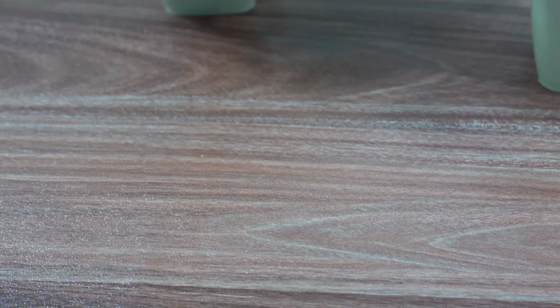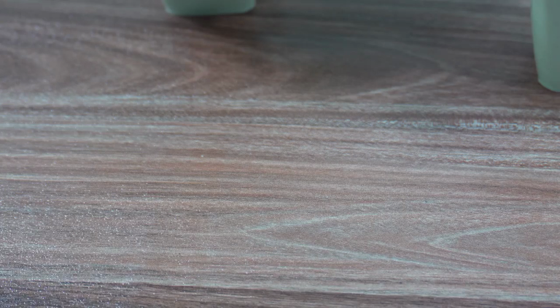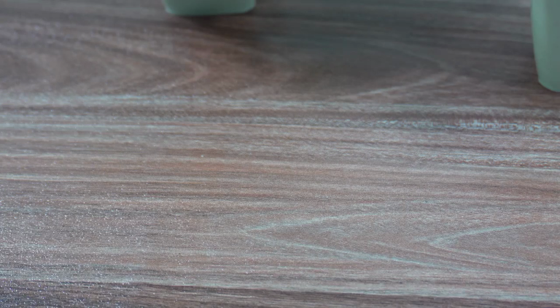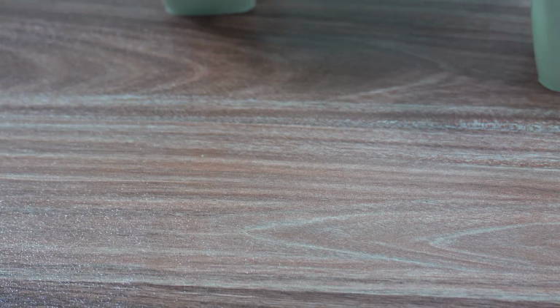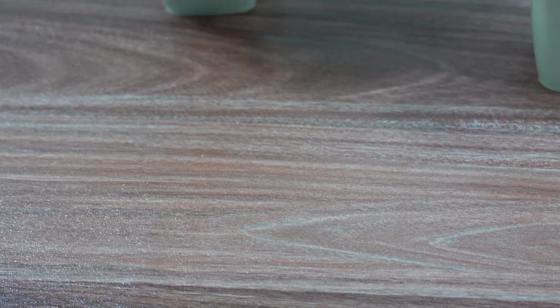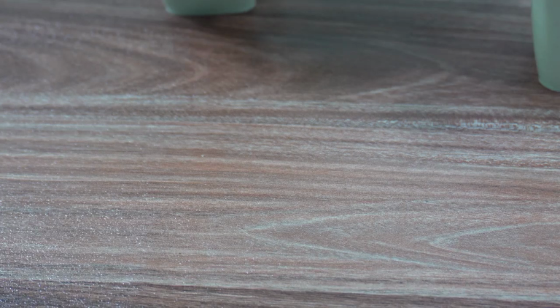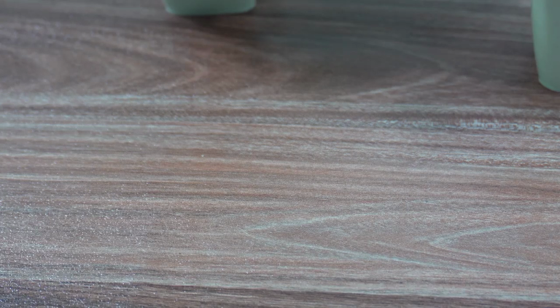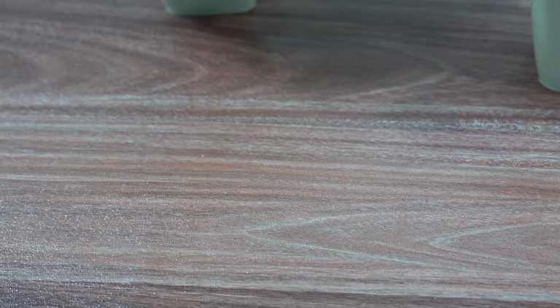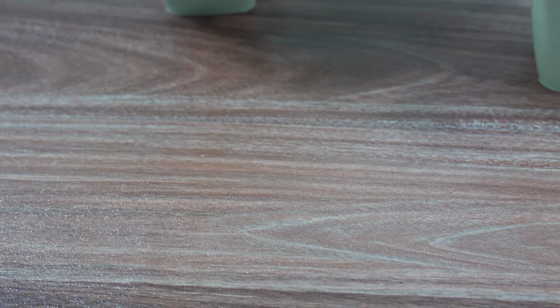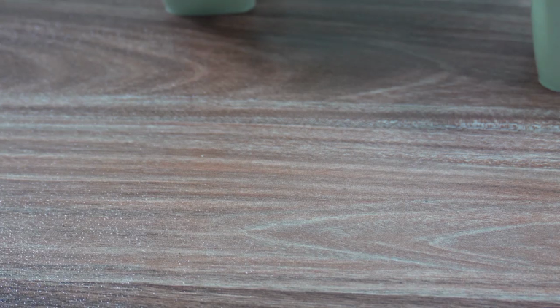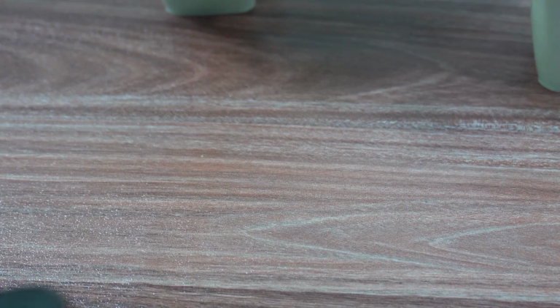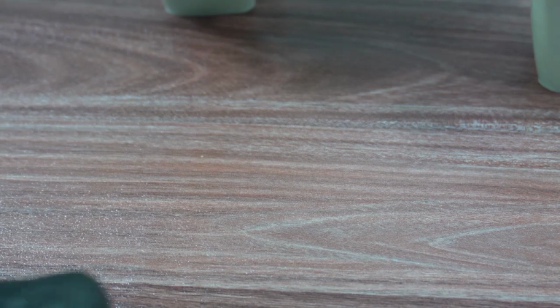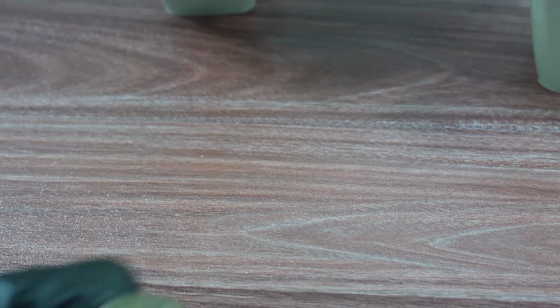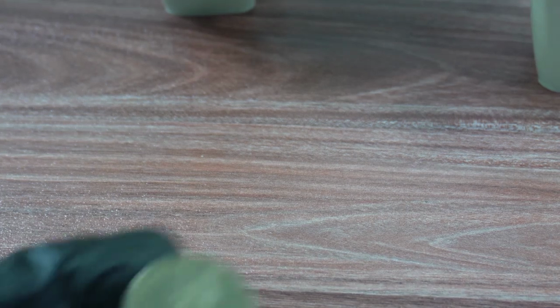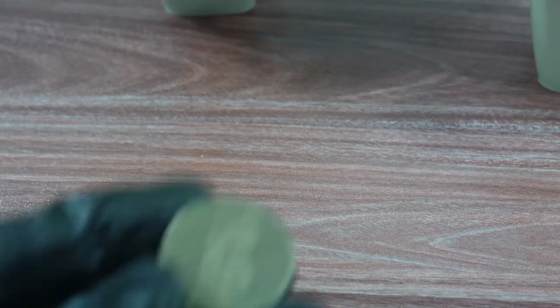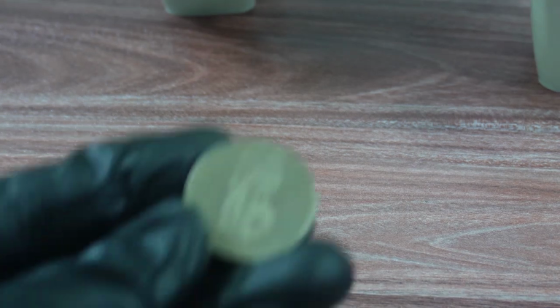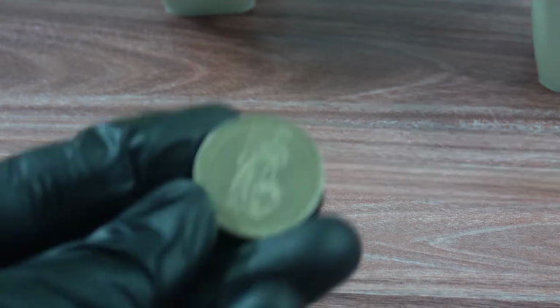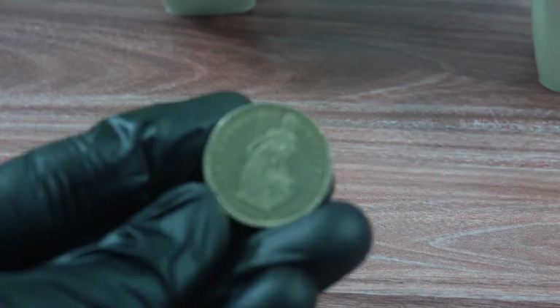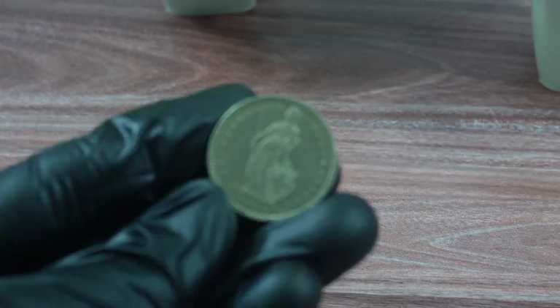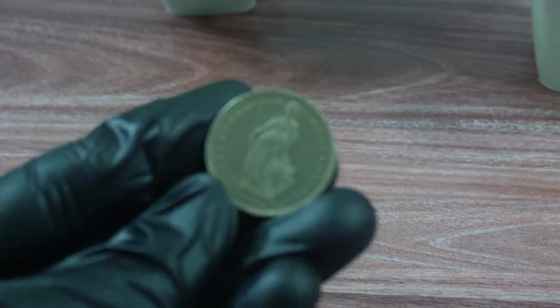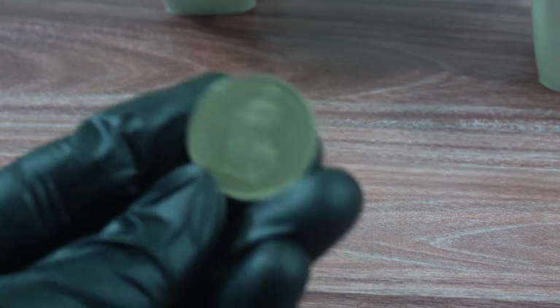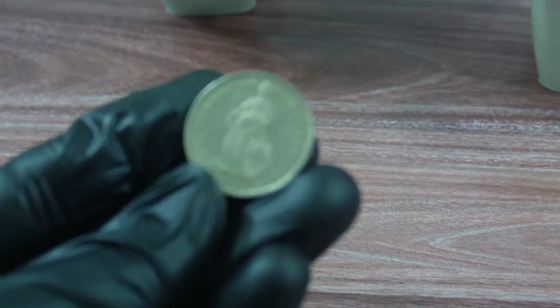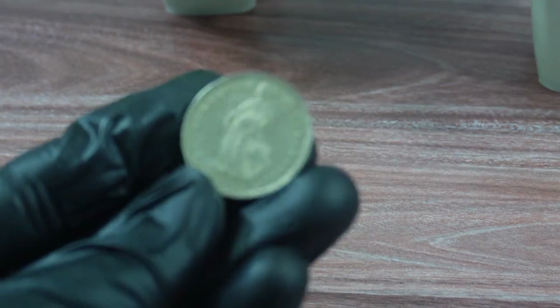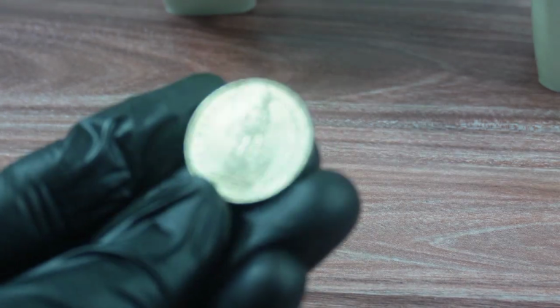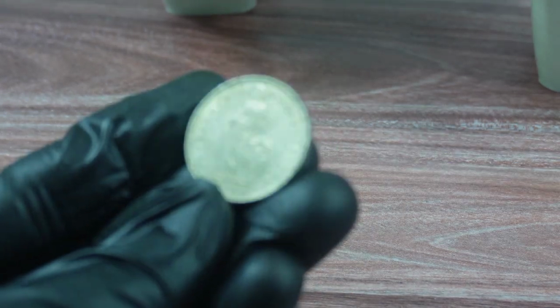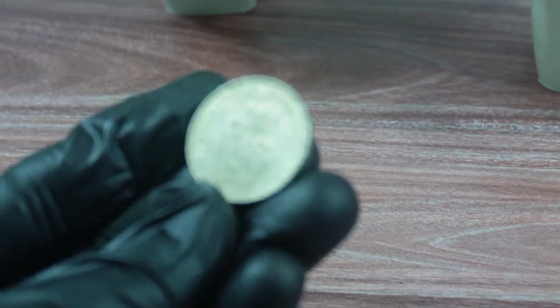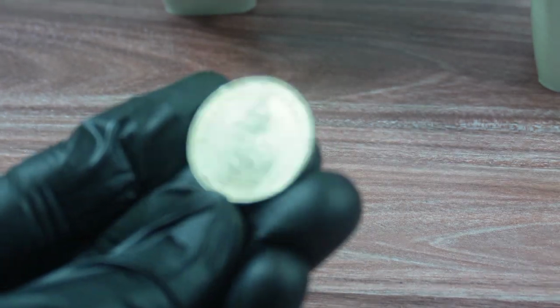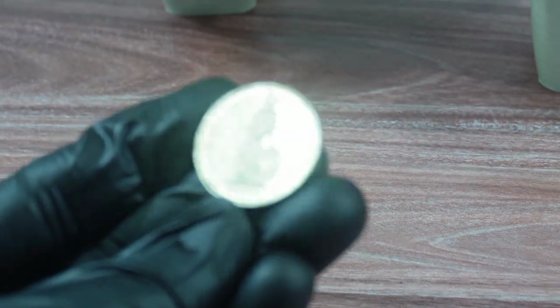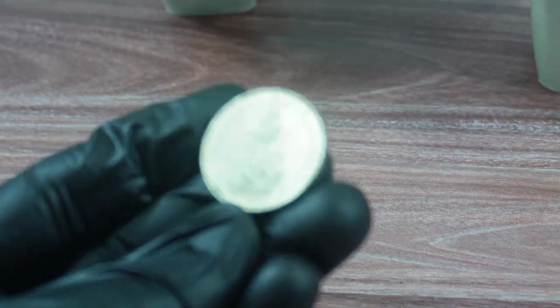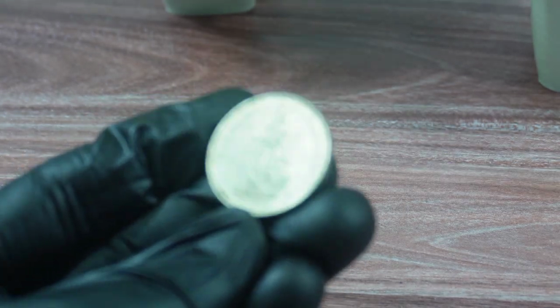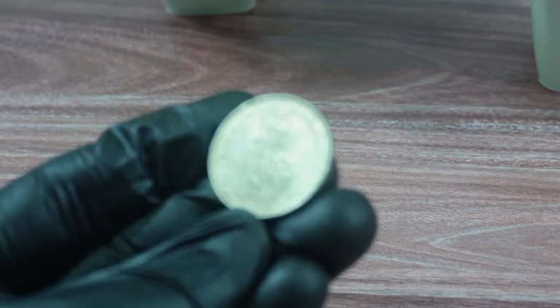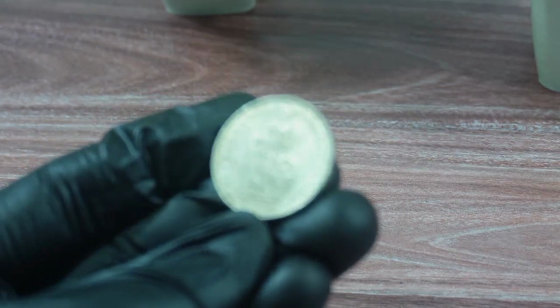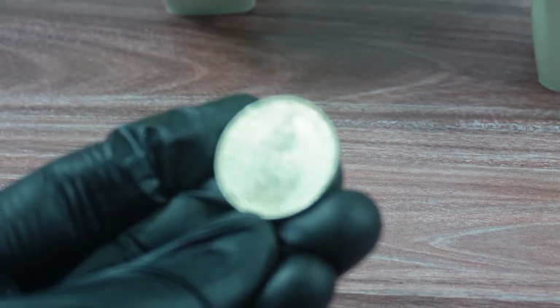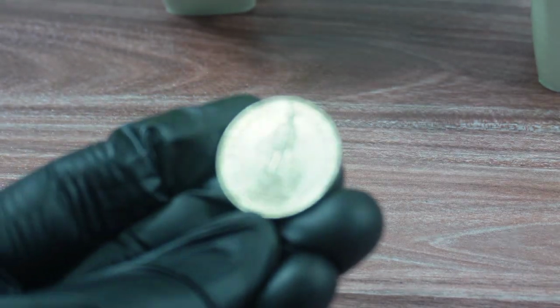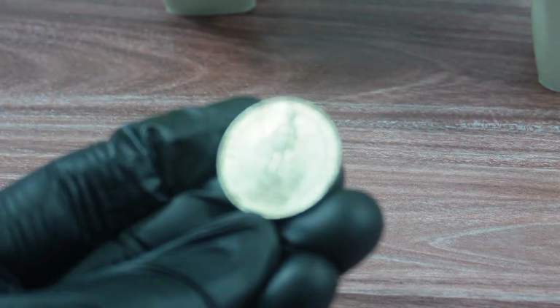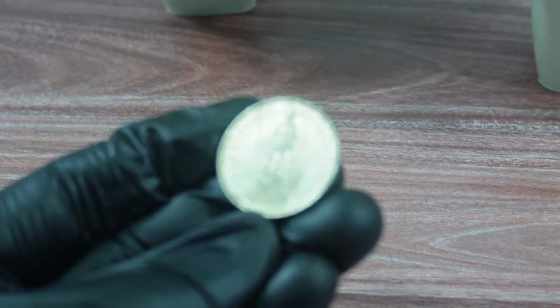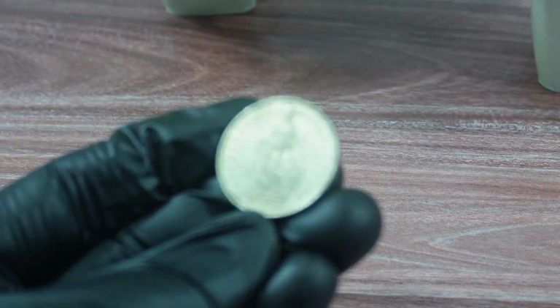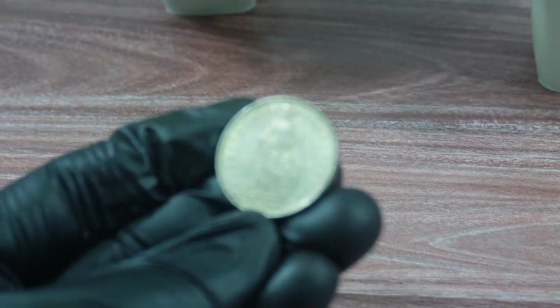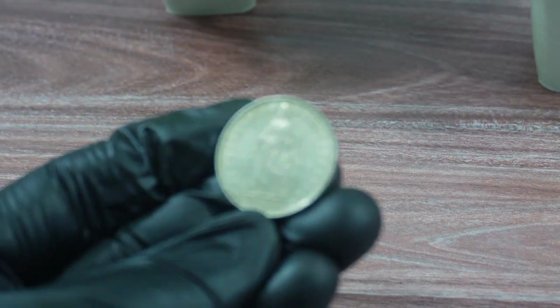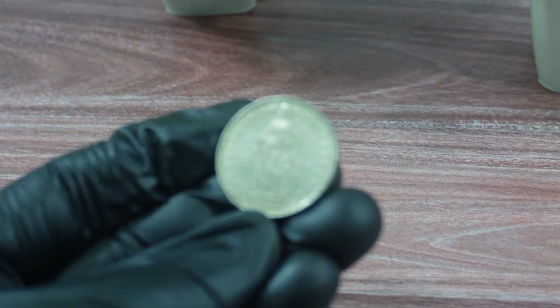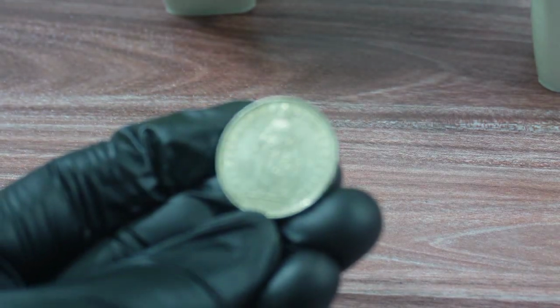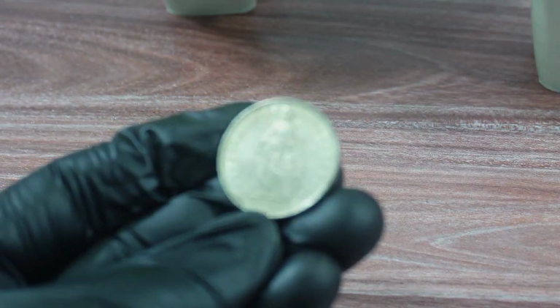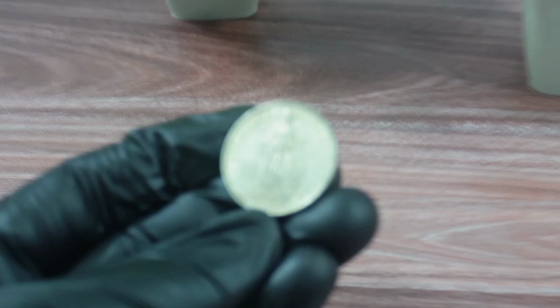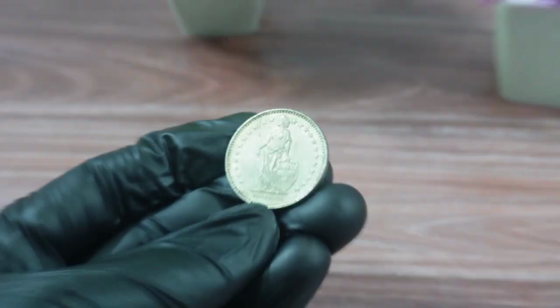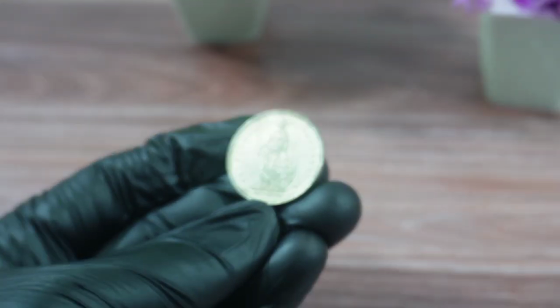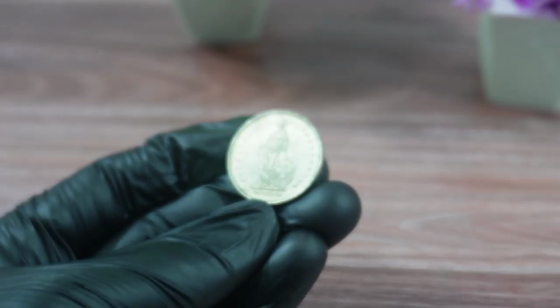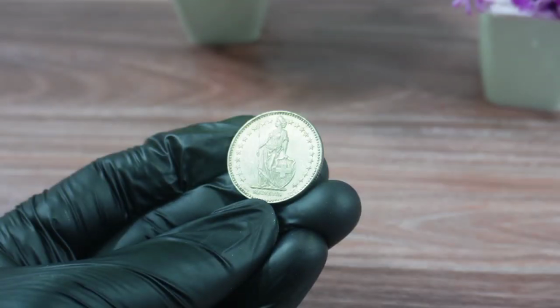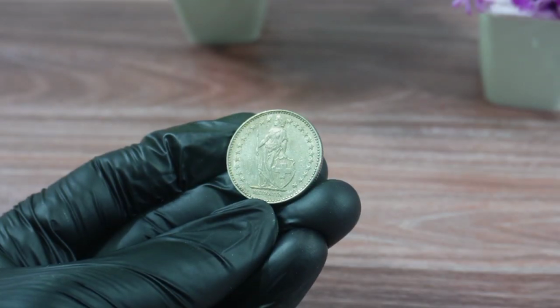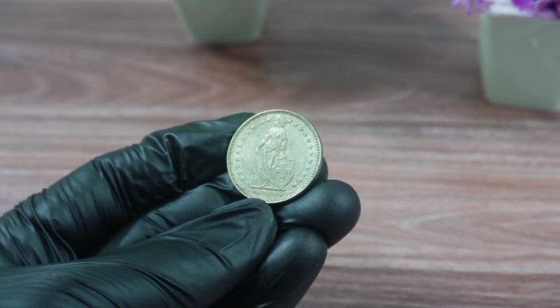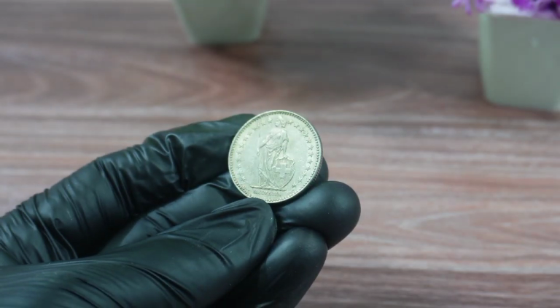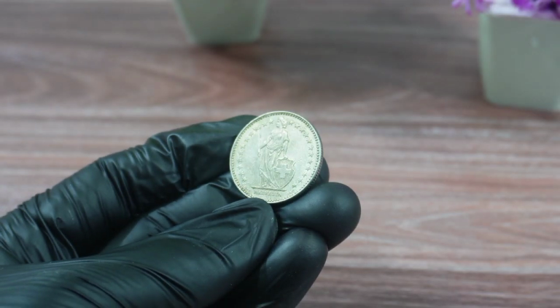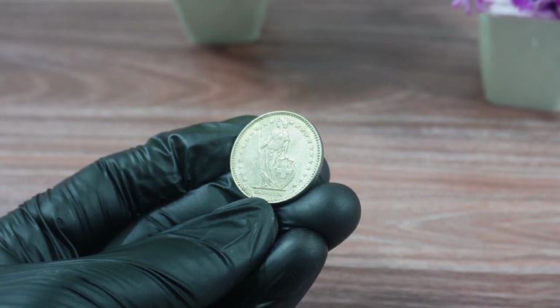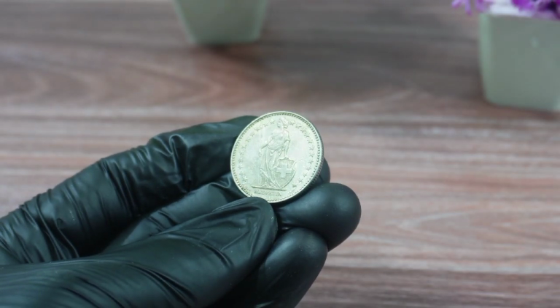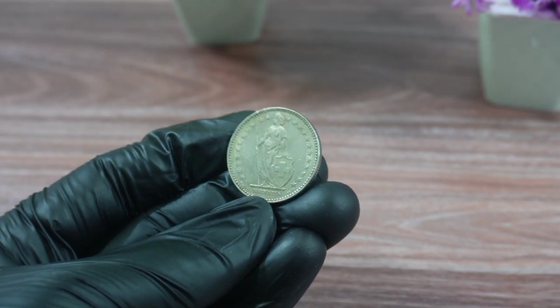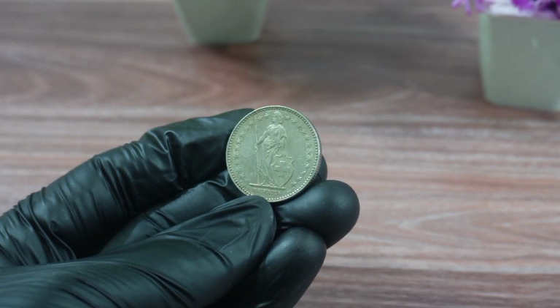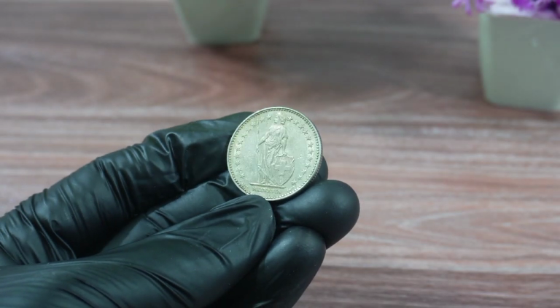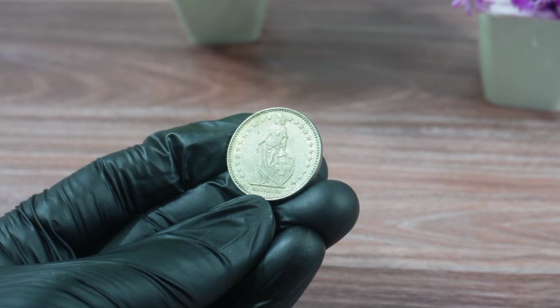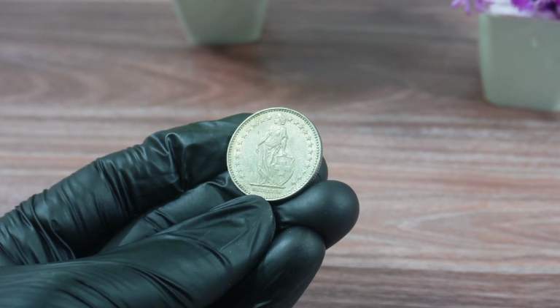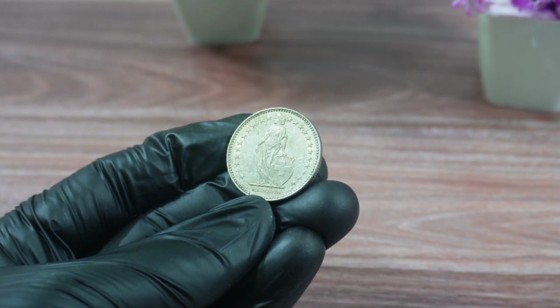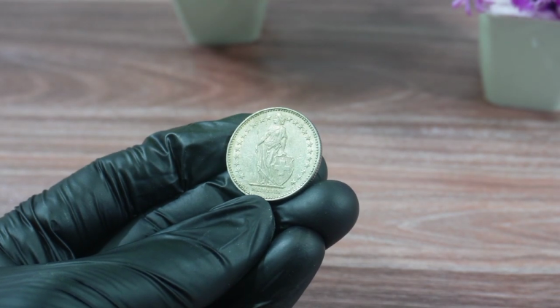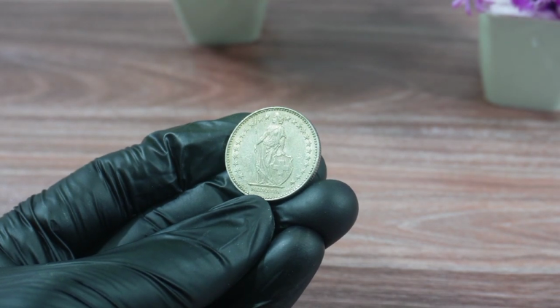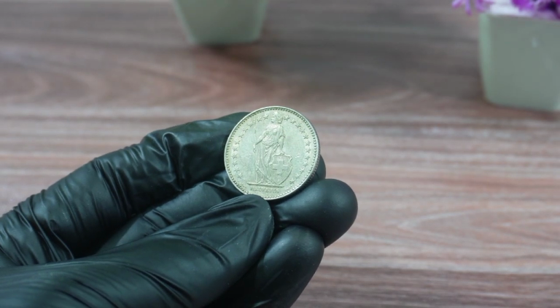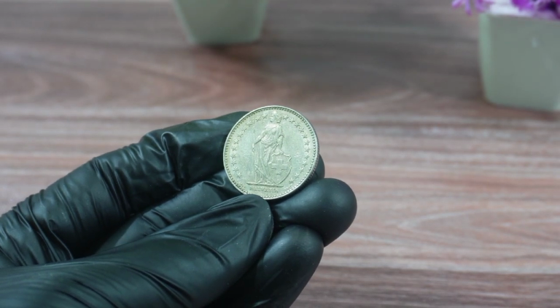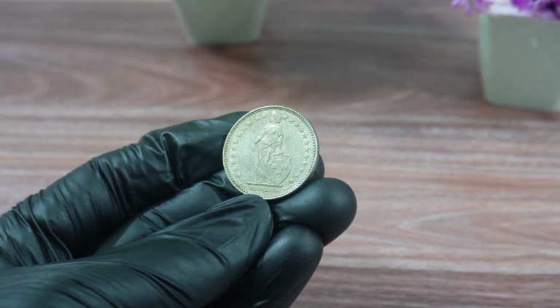Welcome to our channel. Today, we'll be talking about a rare Swiss coin that recently sold at auction for a hefty price.